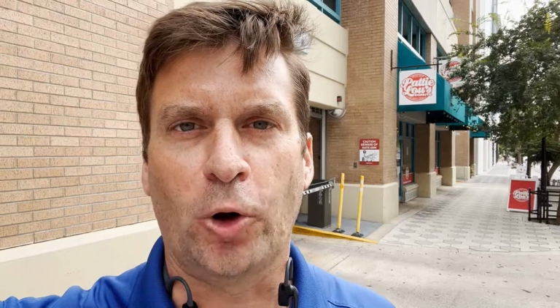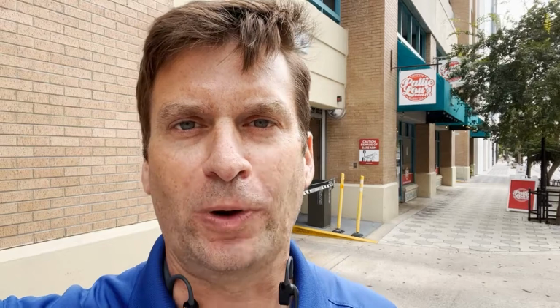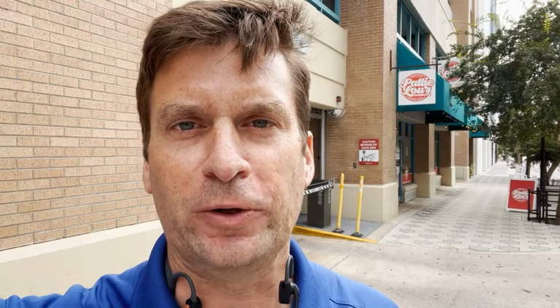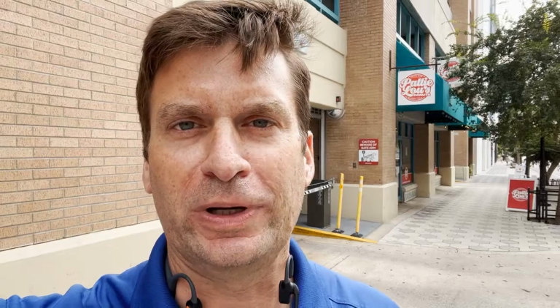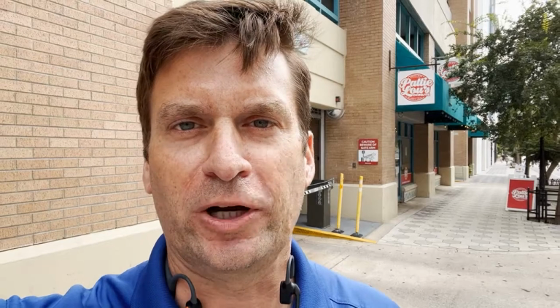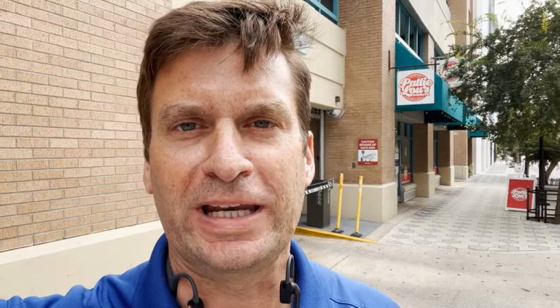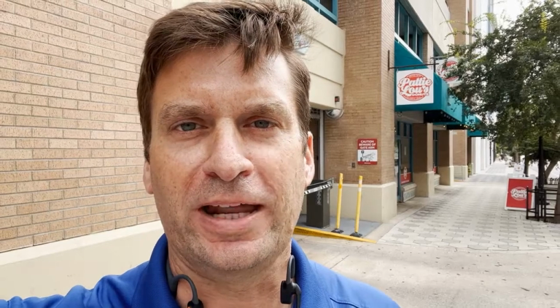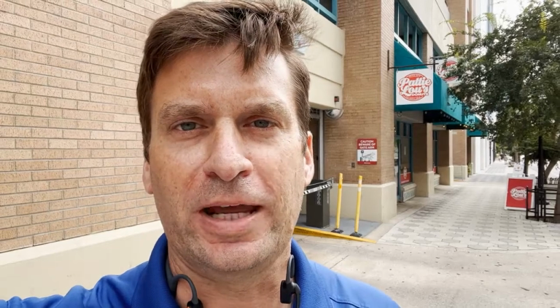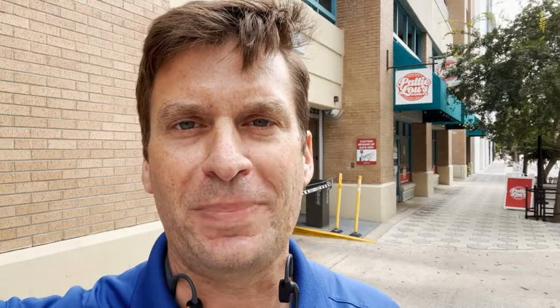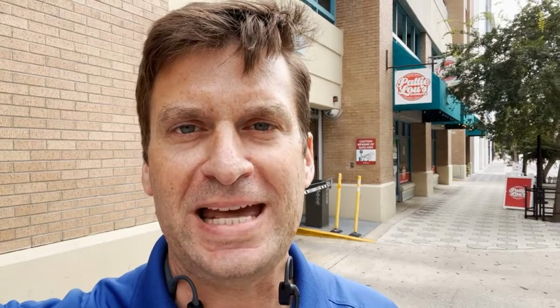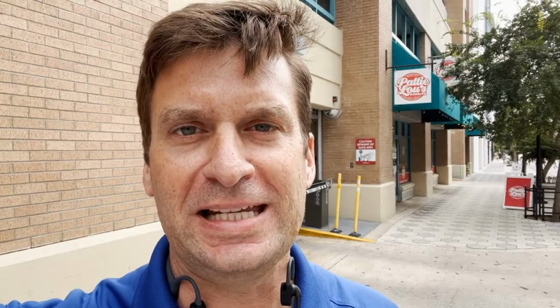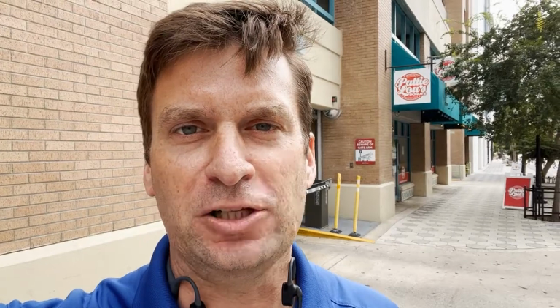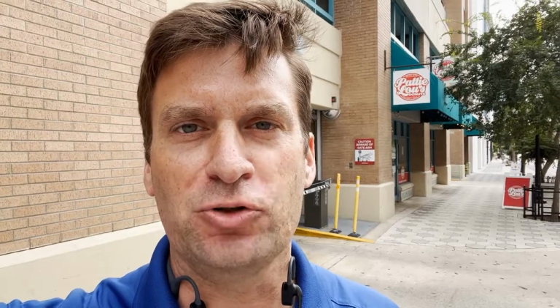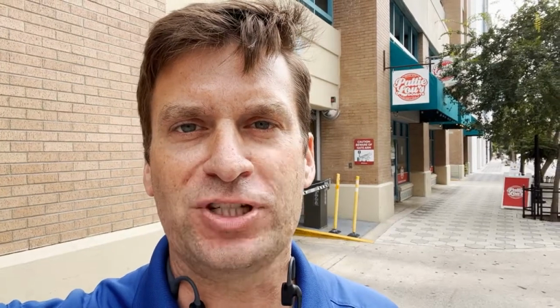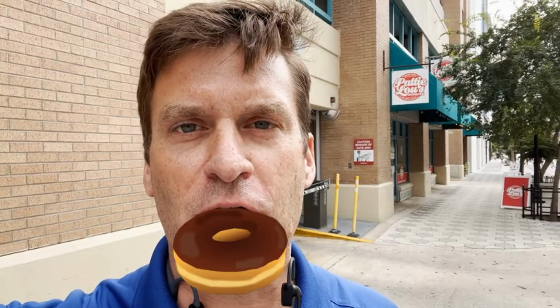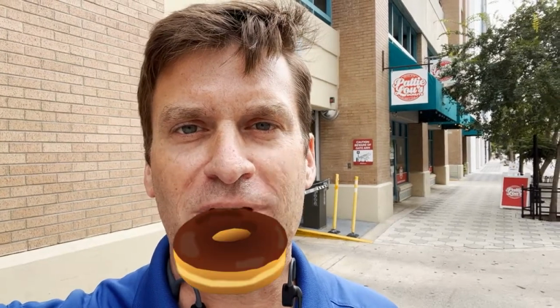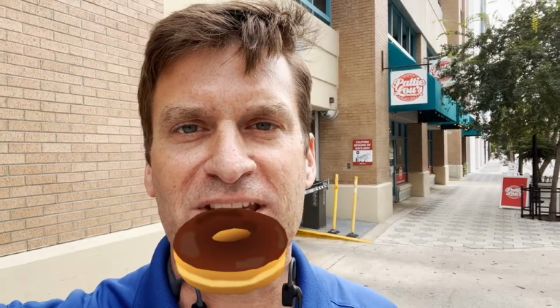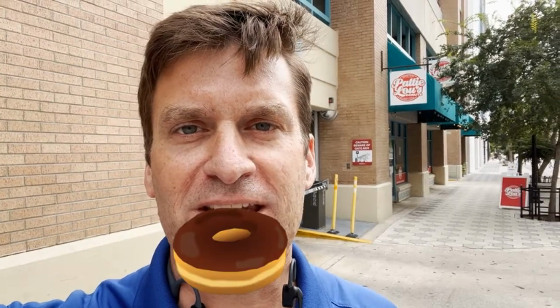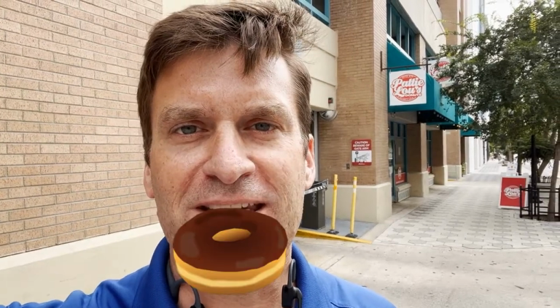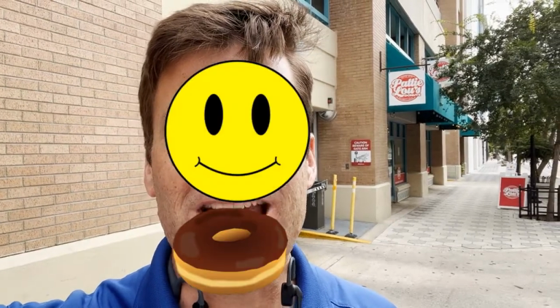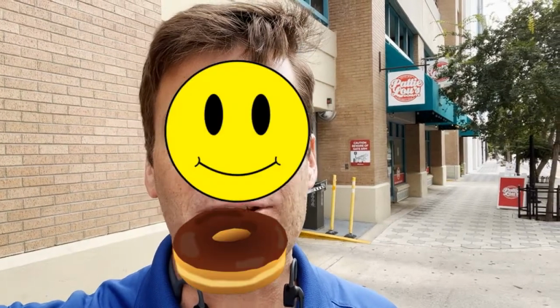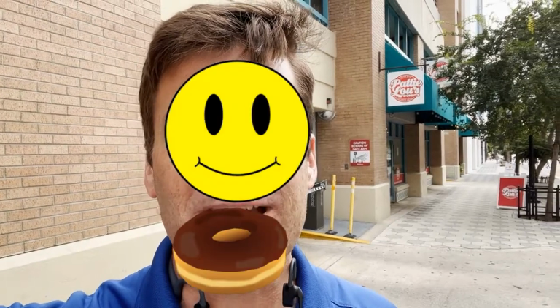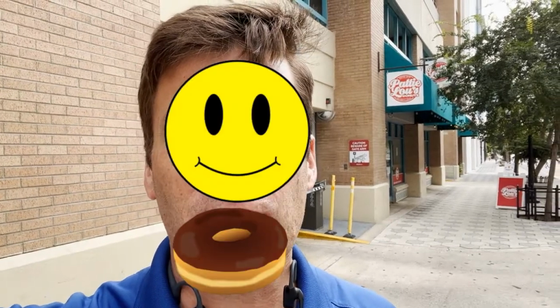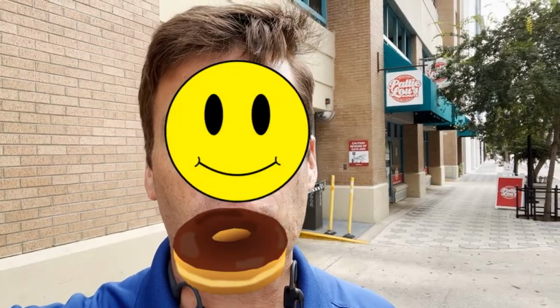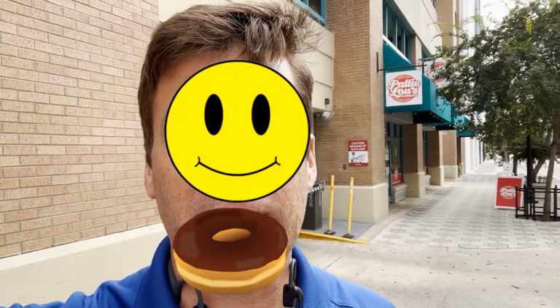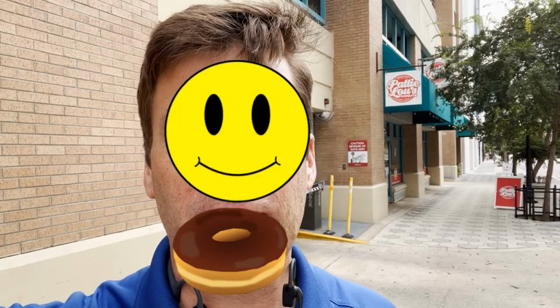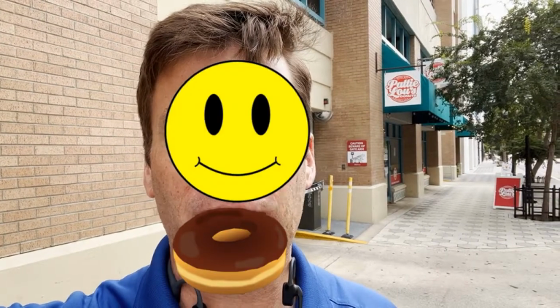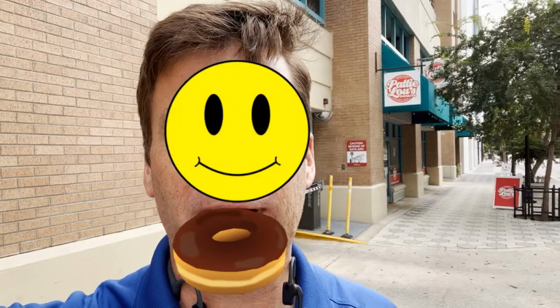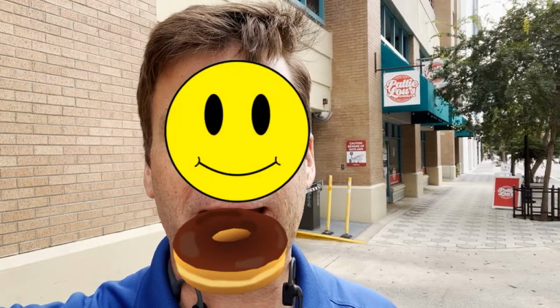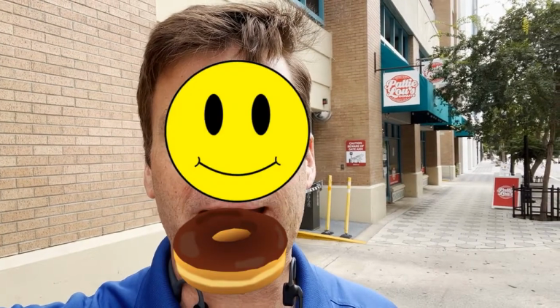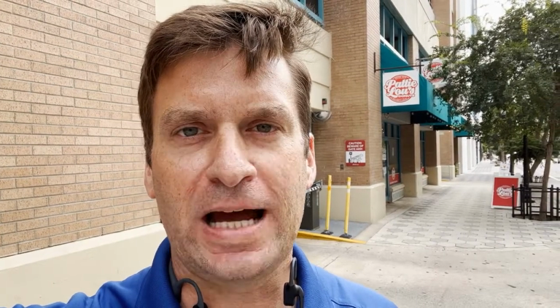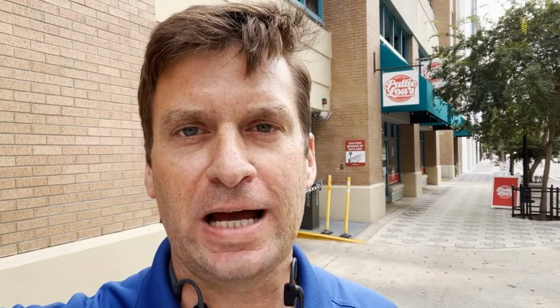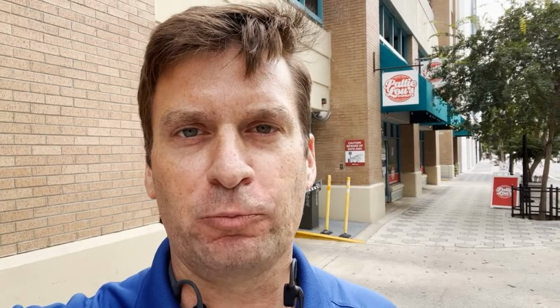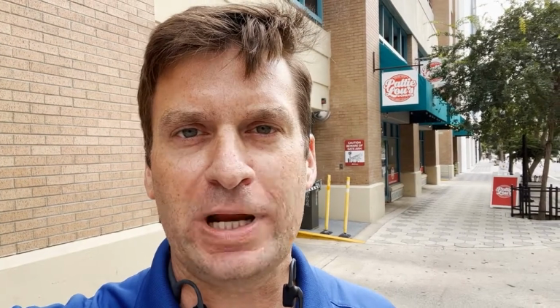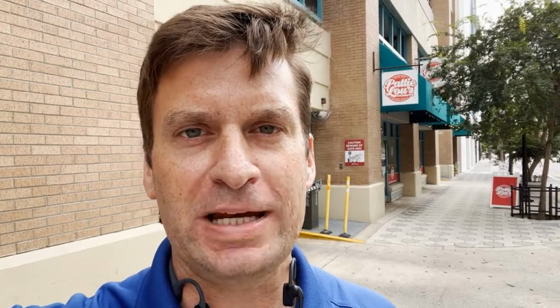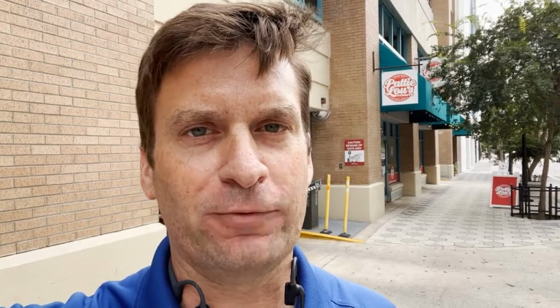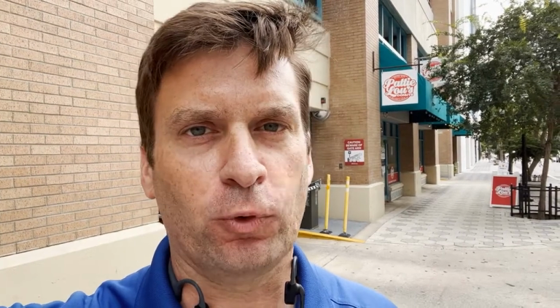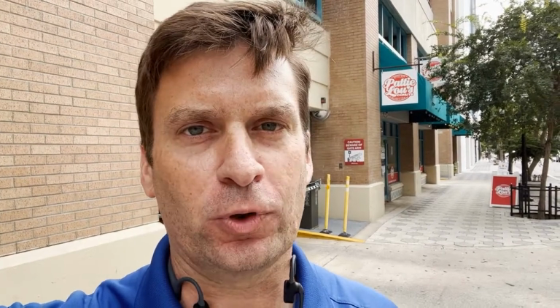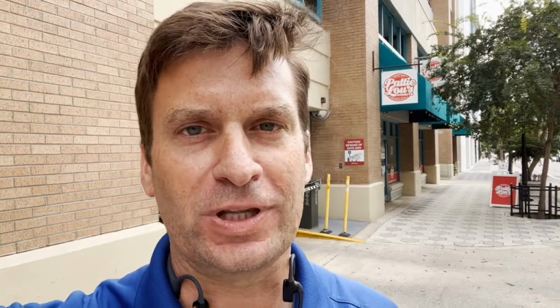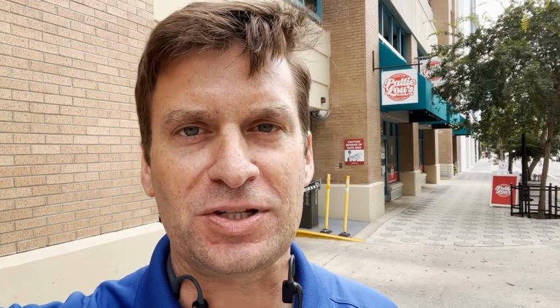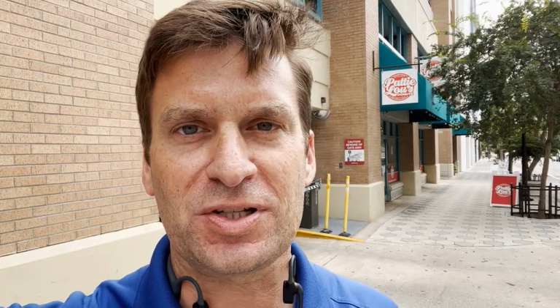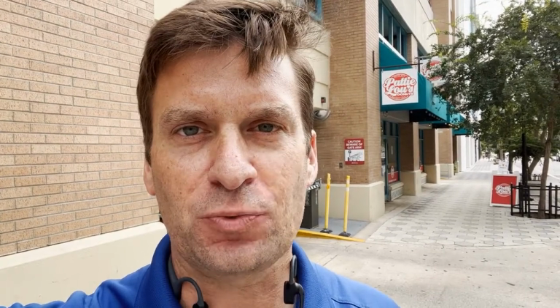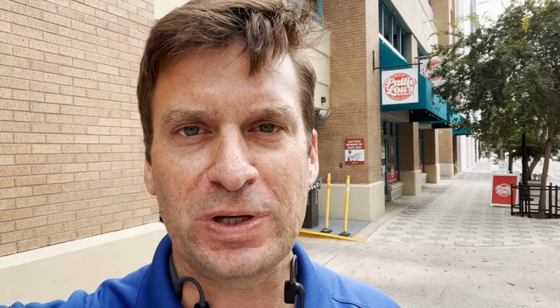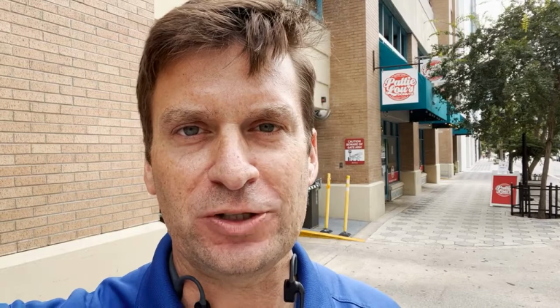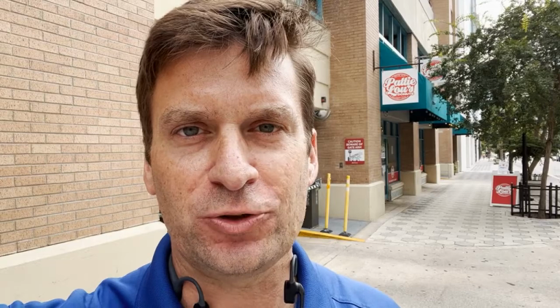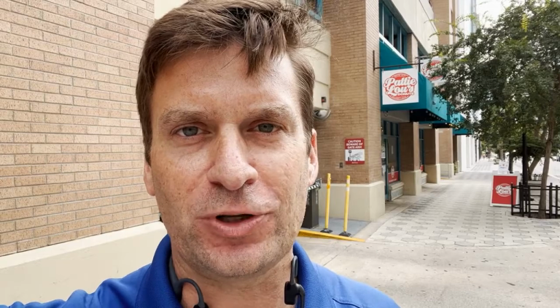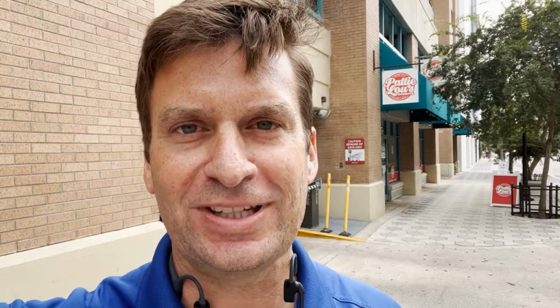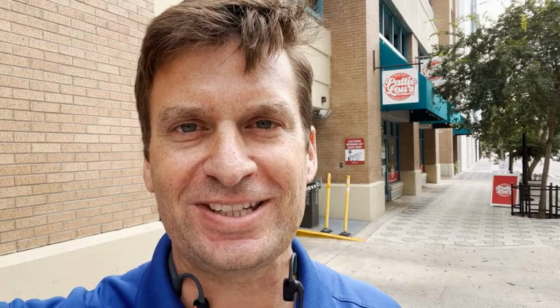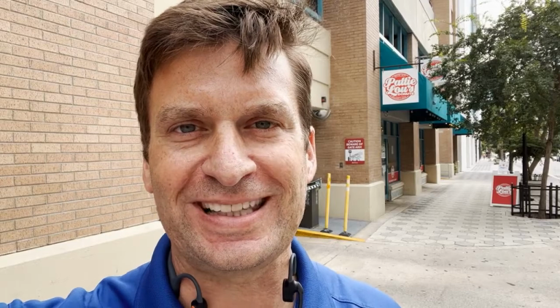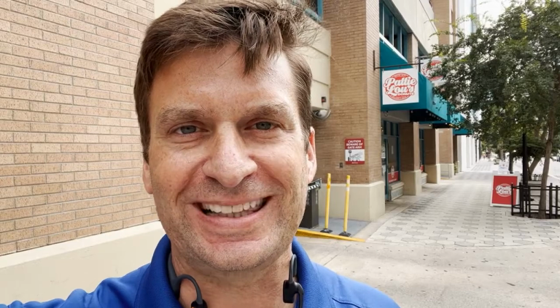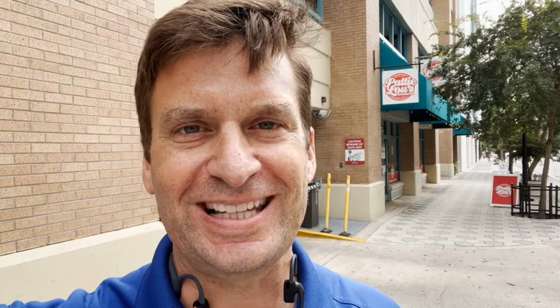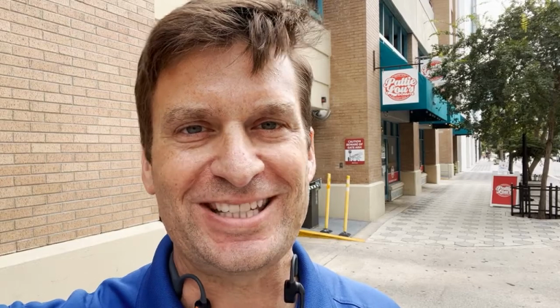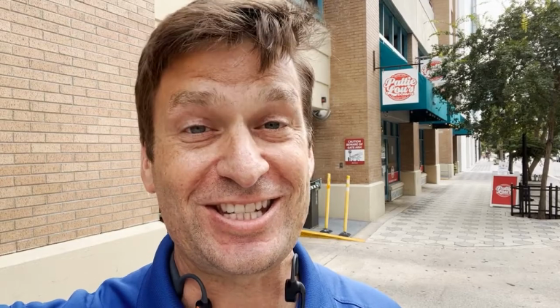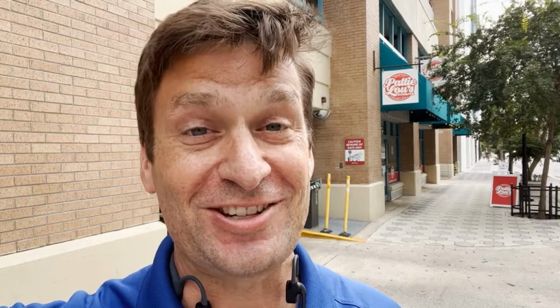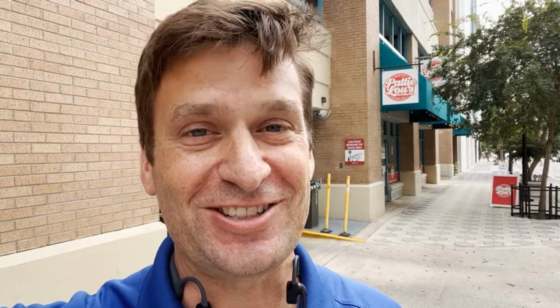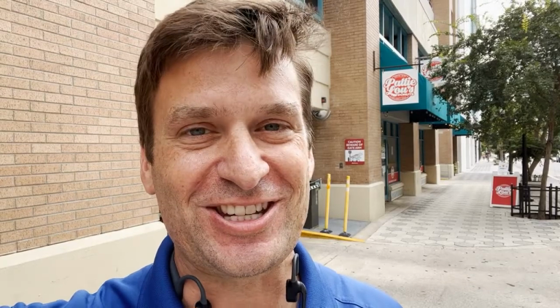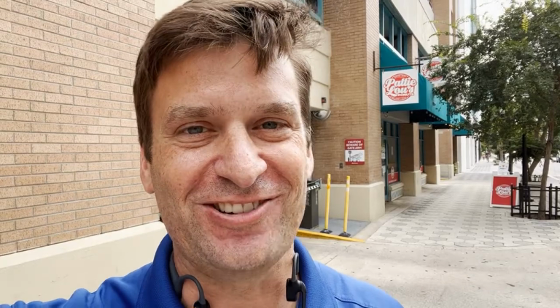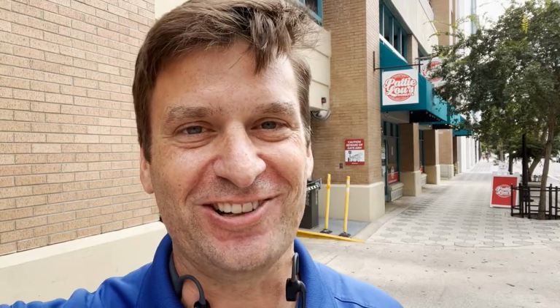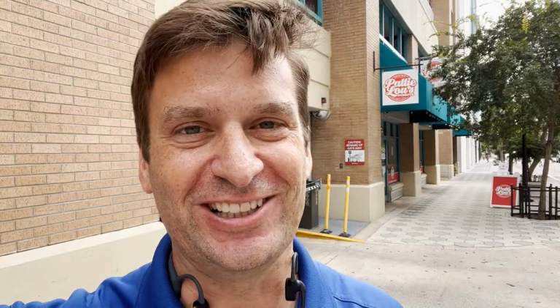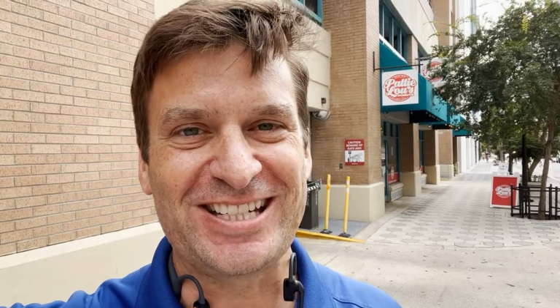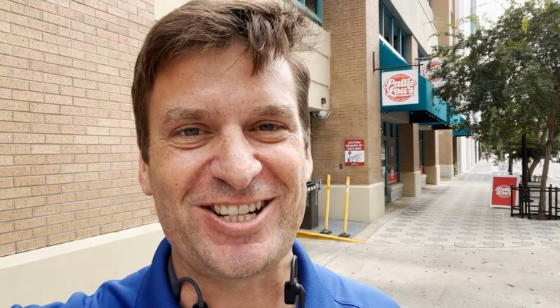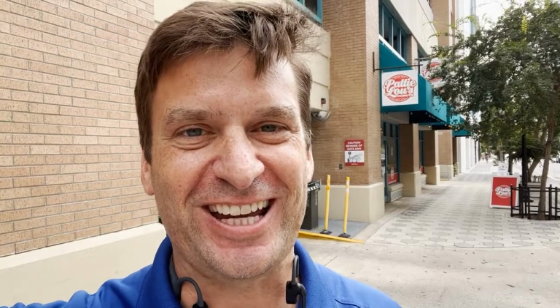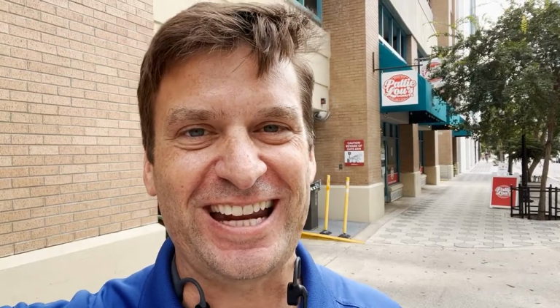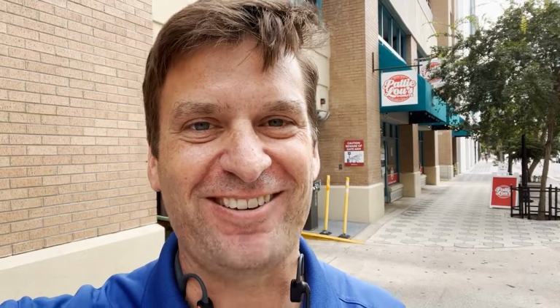Alright, we are down at Patty Lou's Donuts in downtown Orlando today. I'm ready for the sweet treats. Let's see what's going on. Let's check it out.